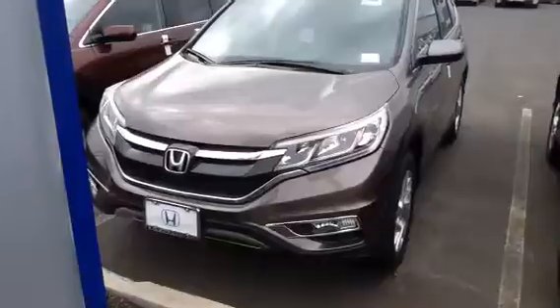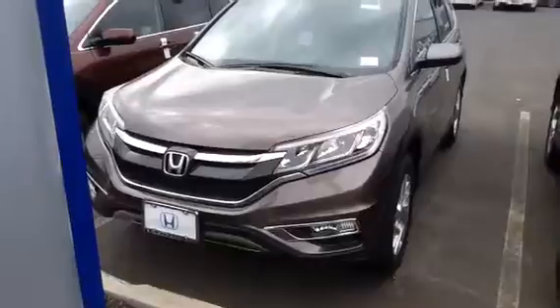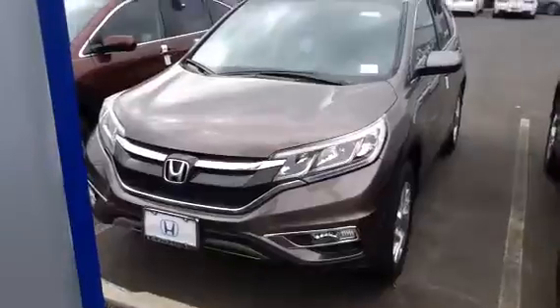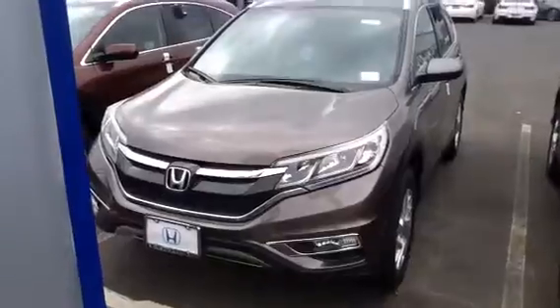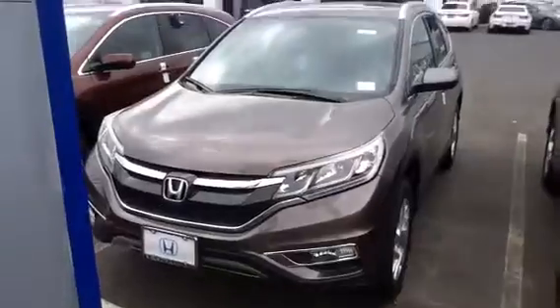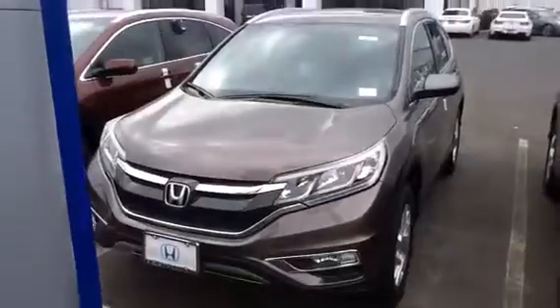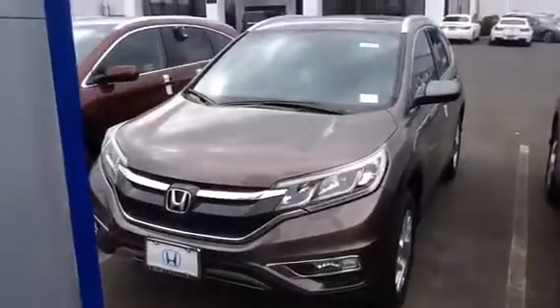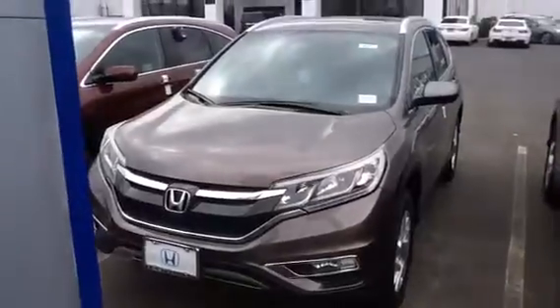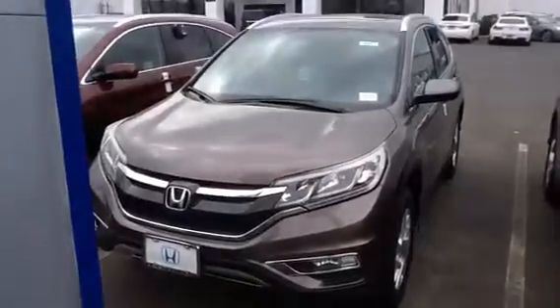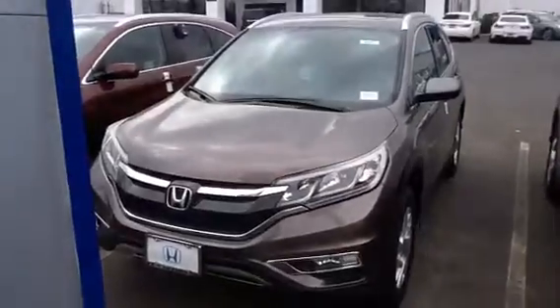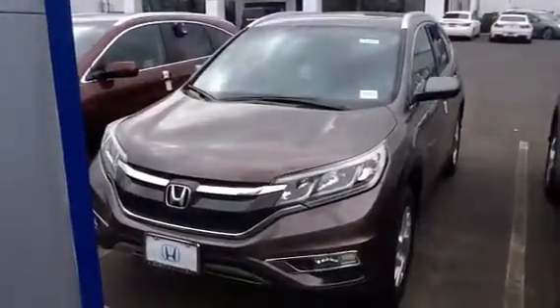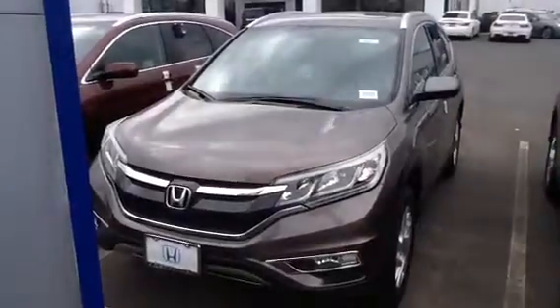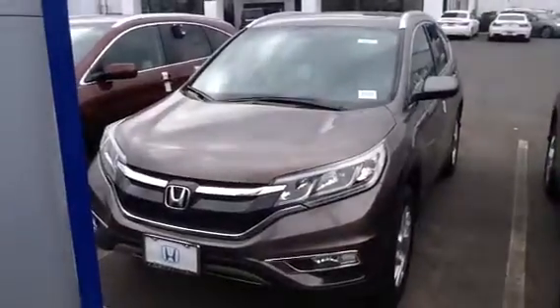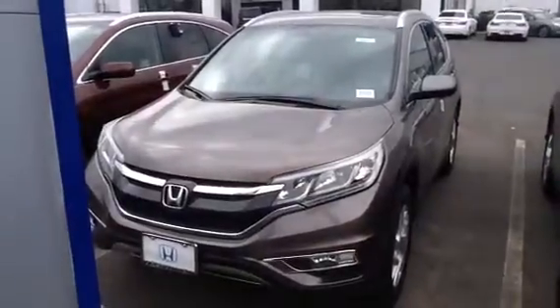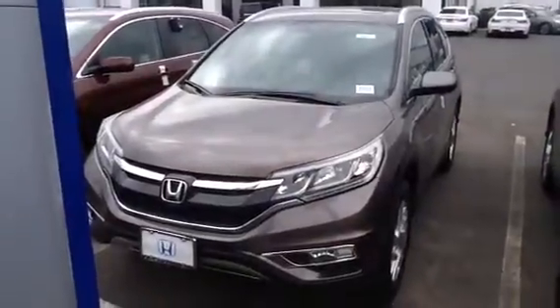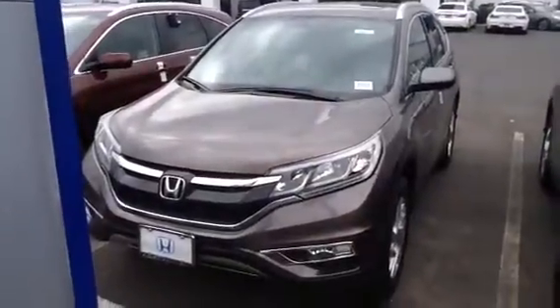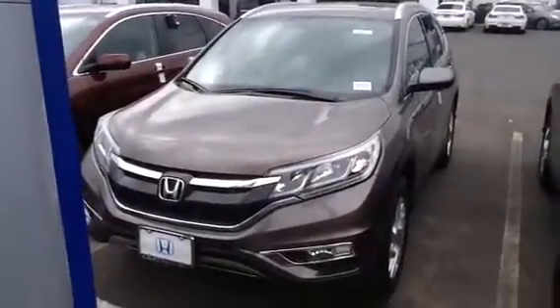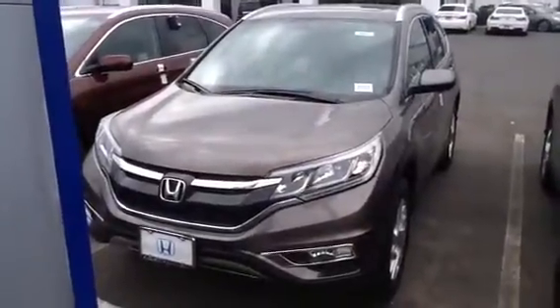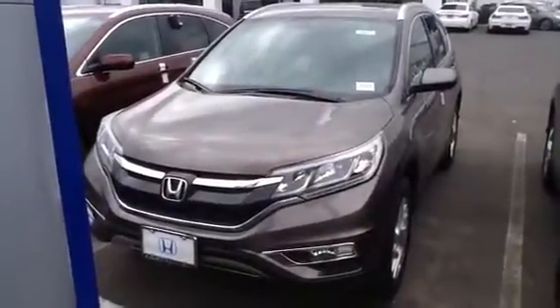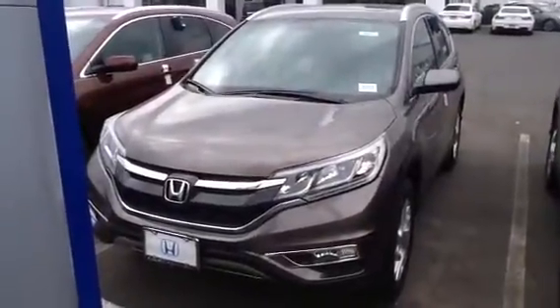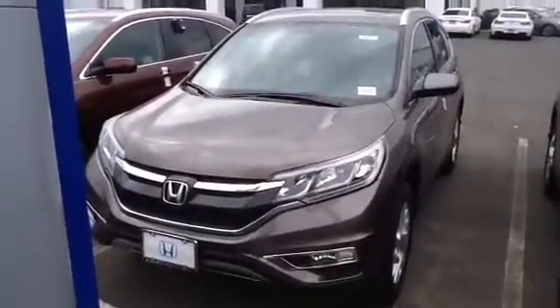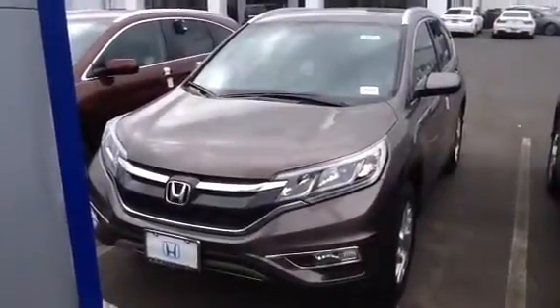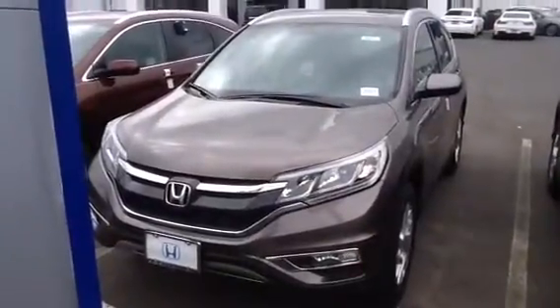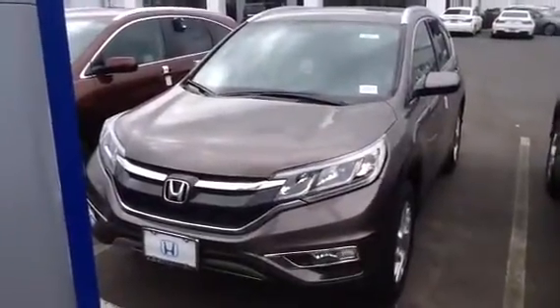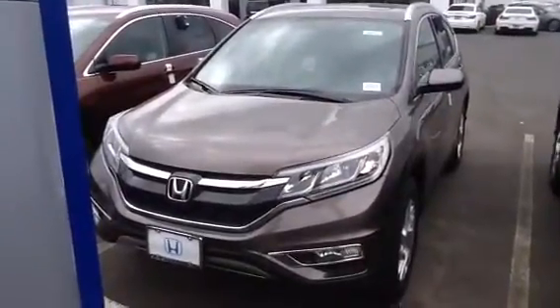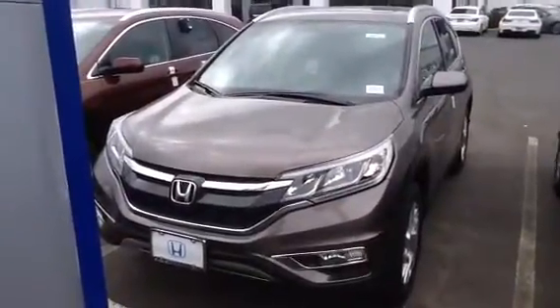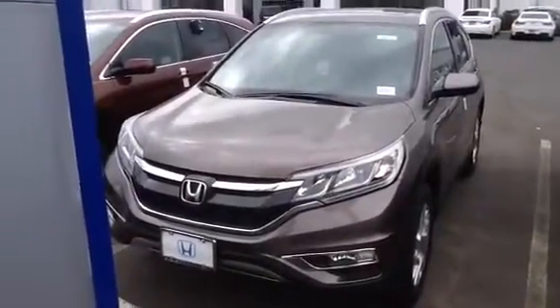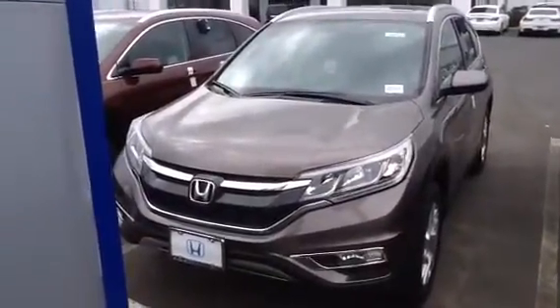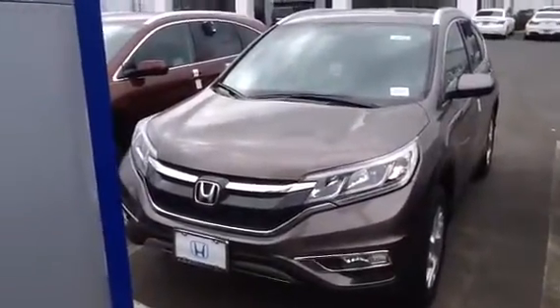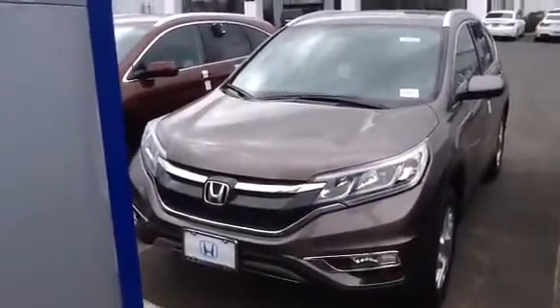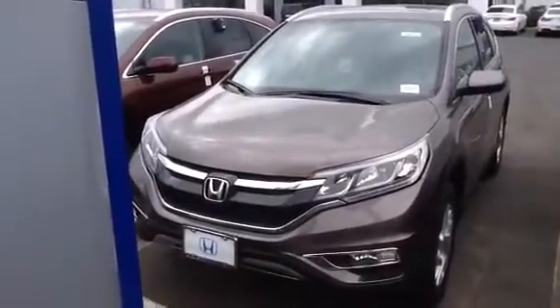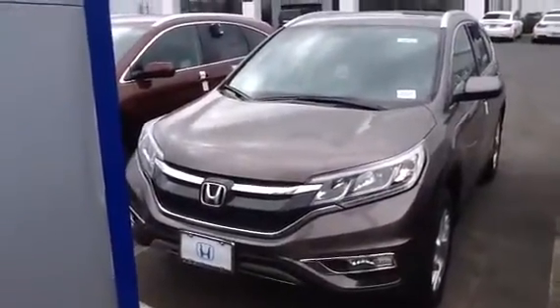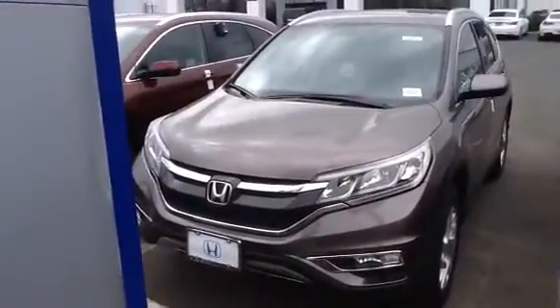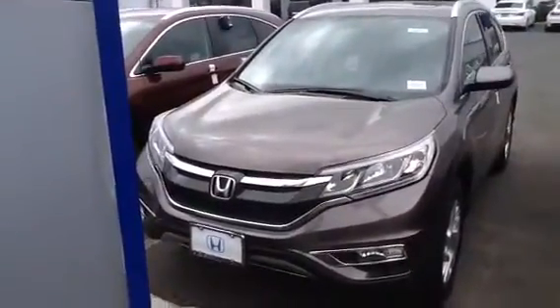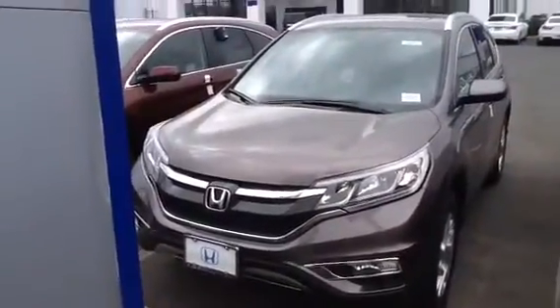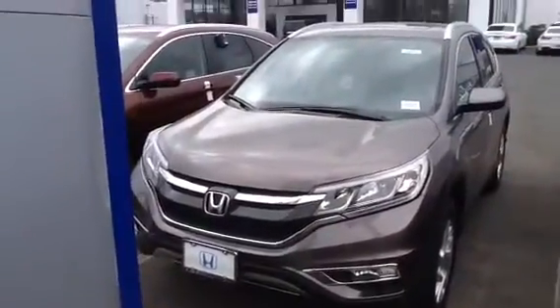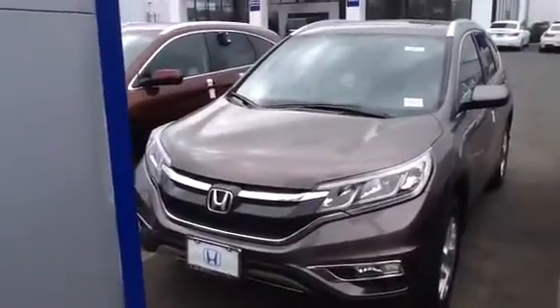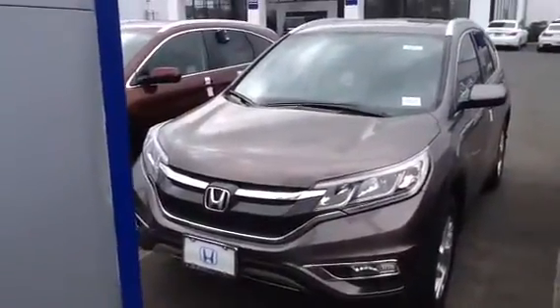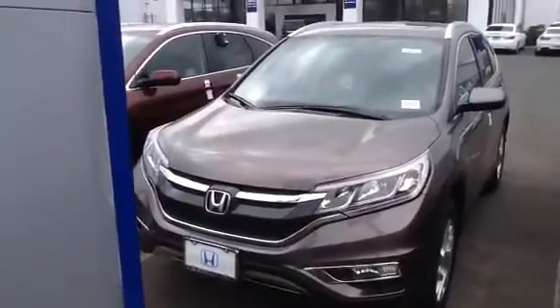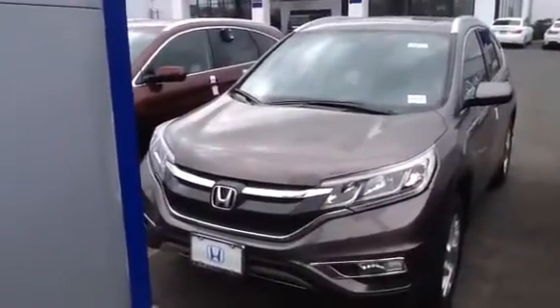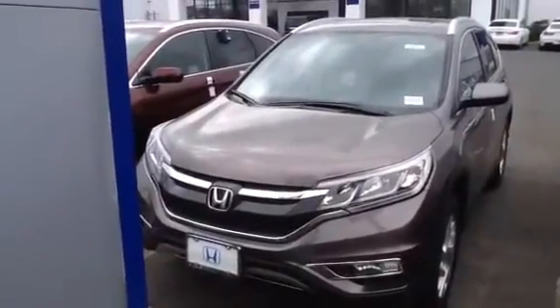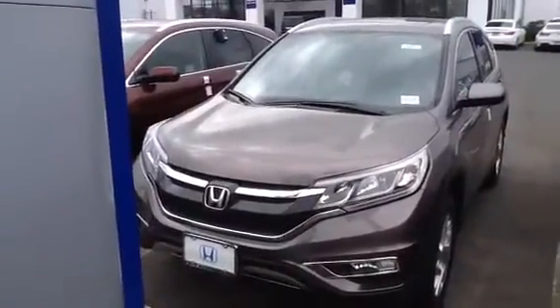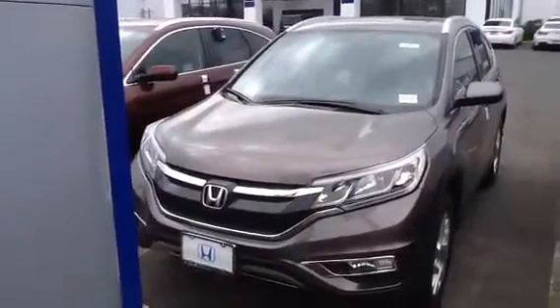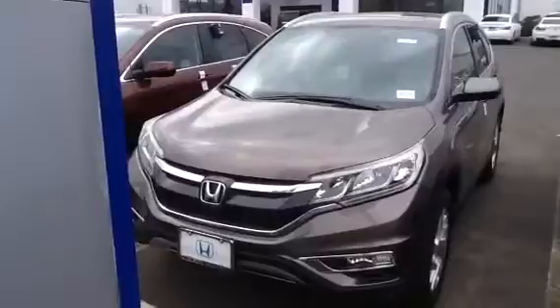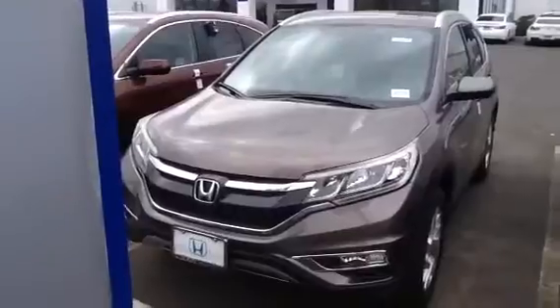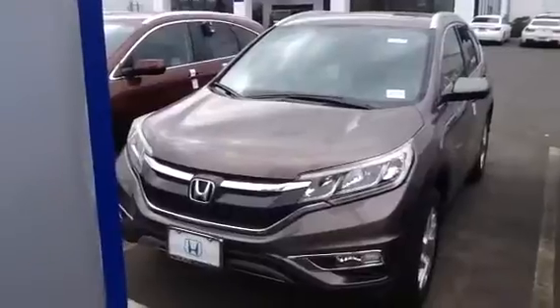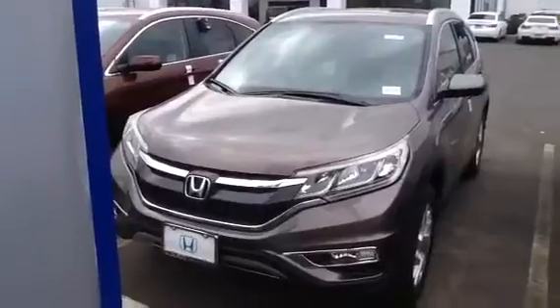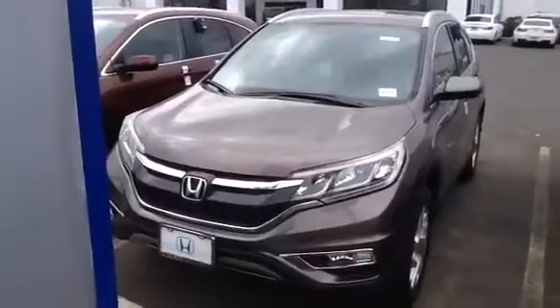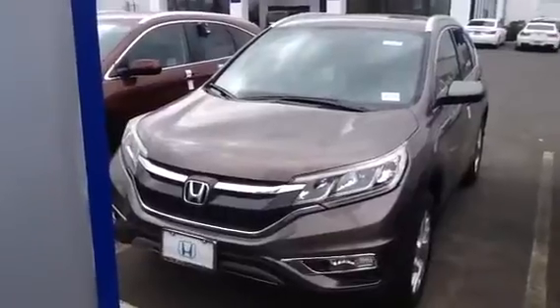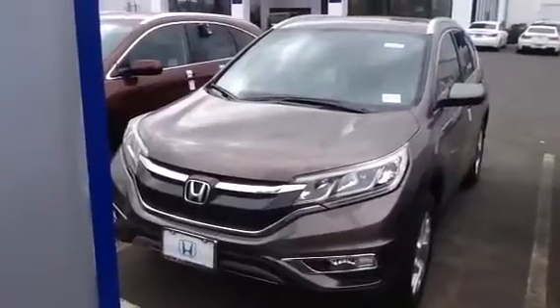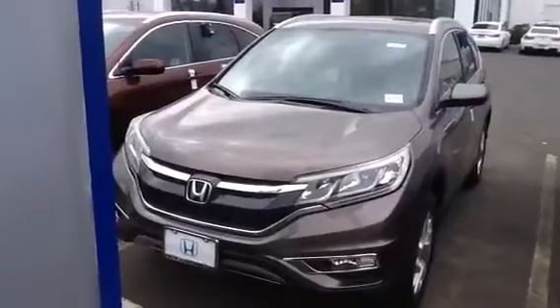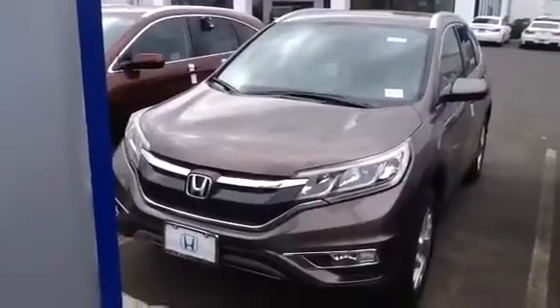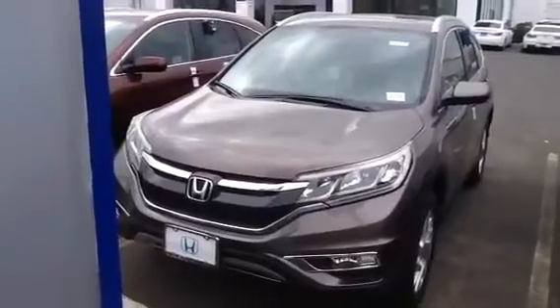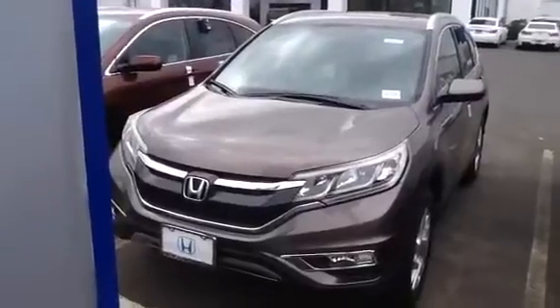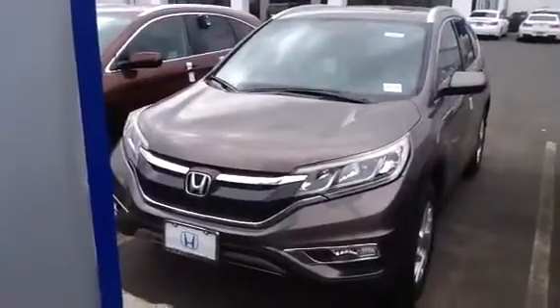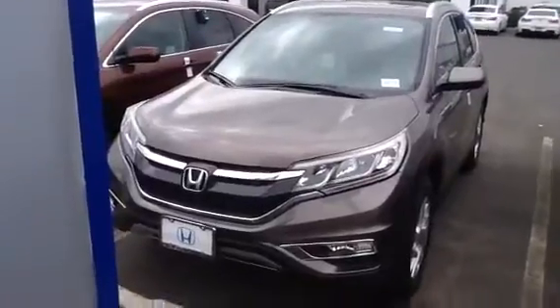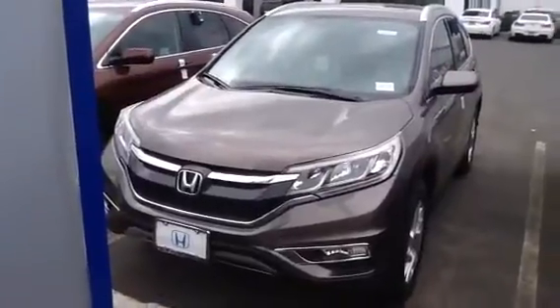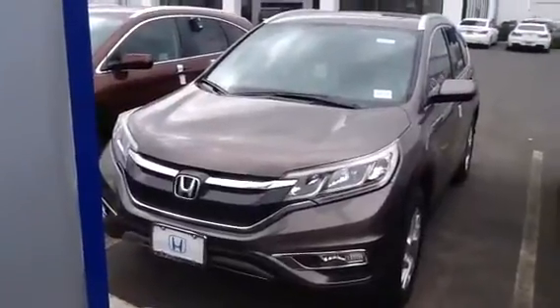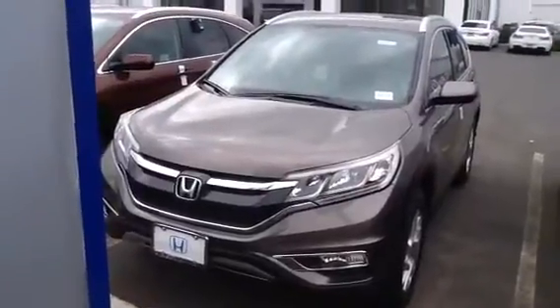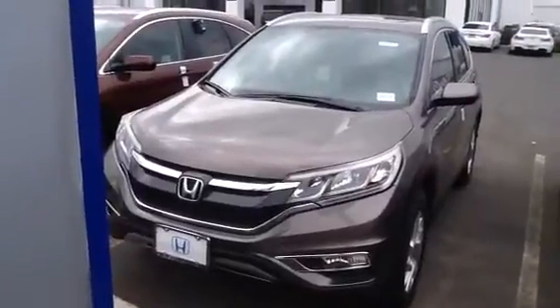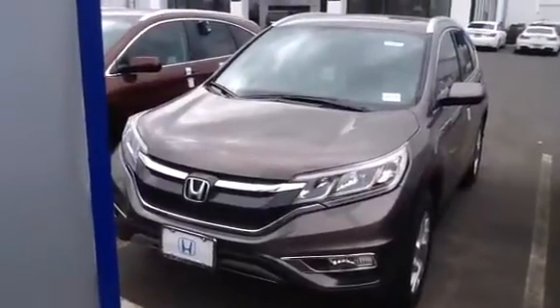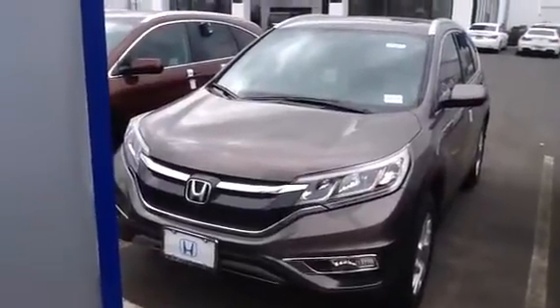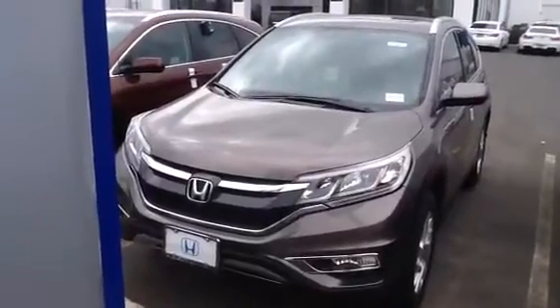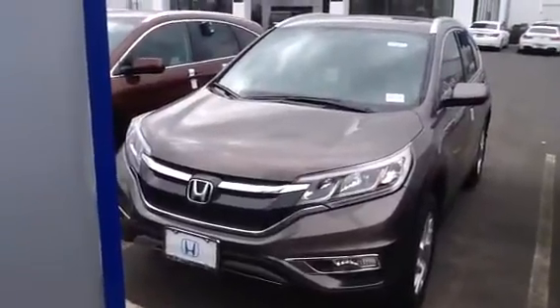Hello Mark, it's Samid from Honda Danbury. I wanted to give you a quick video on the EXL Navigation CR-V you'd requested about. So this is one right here.